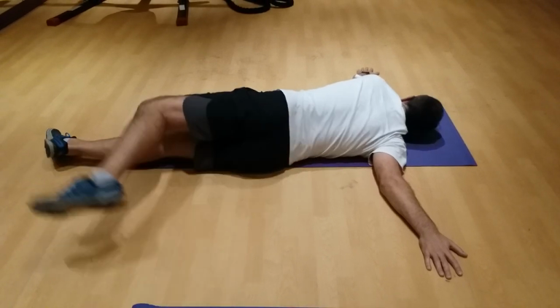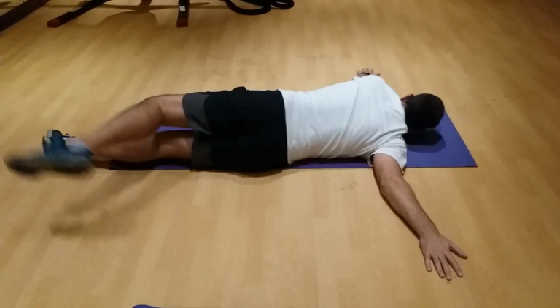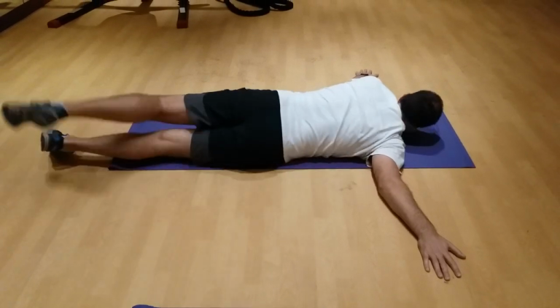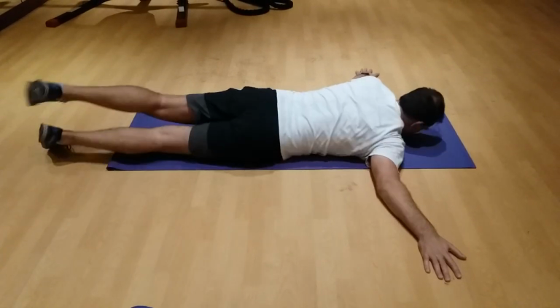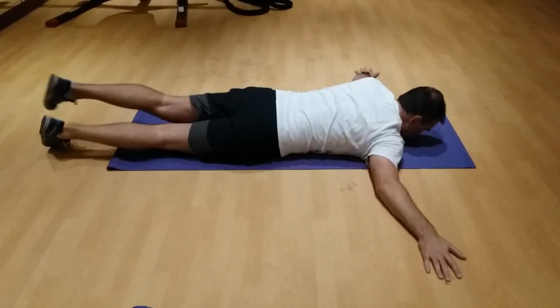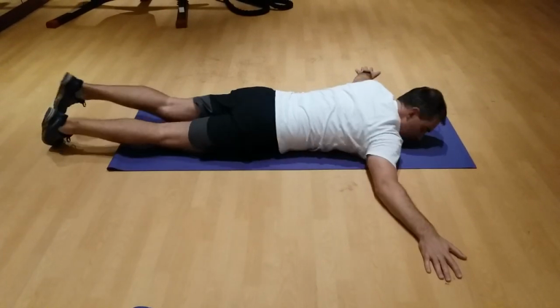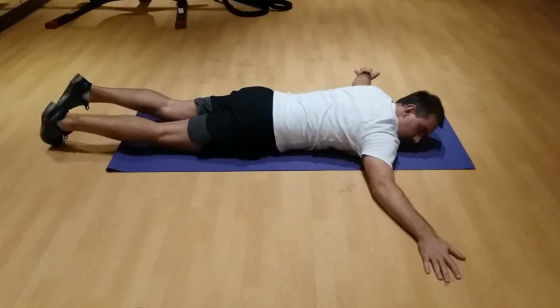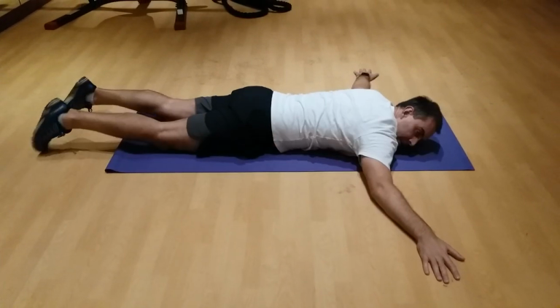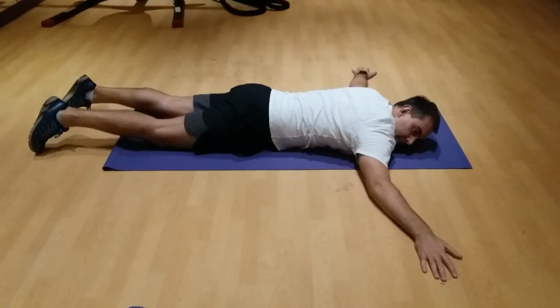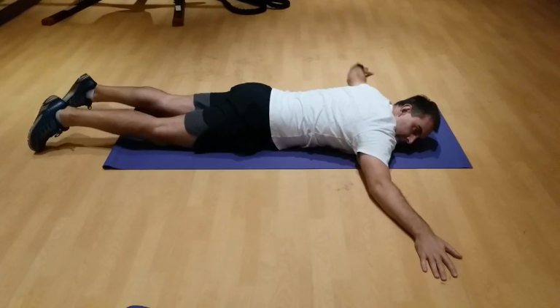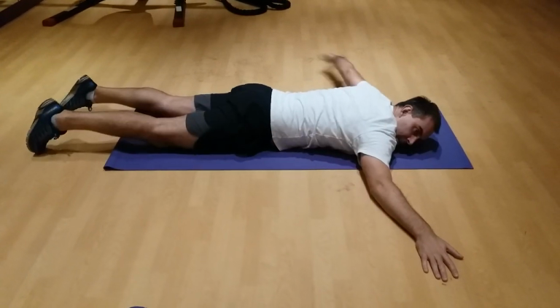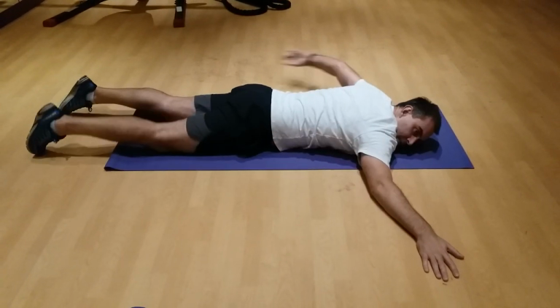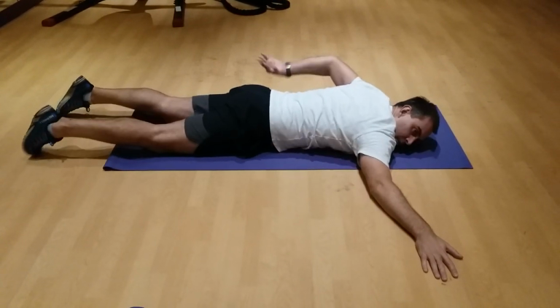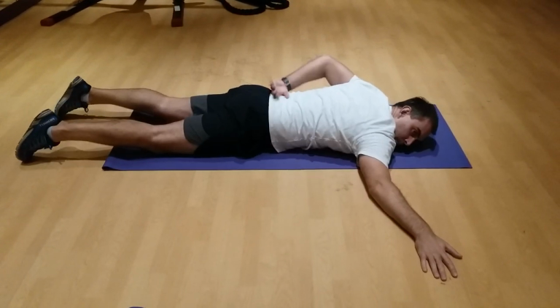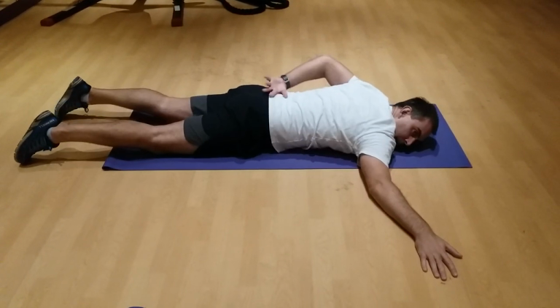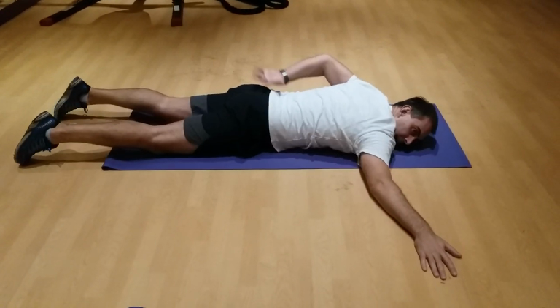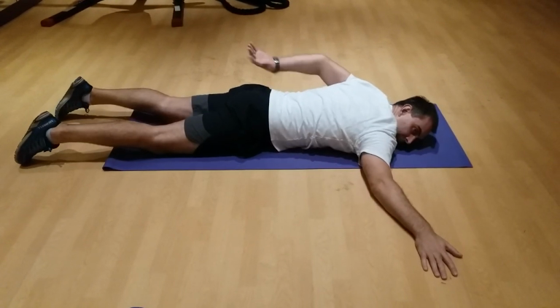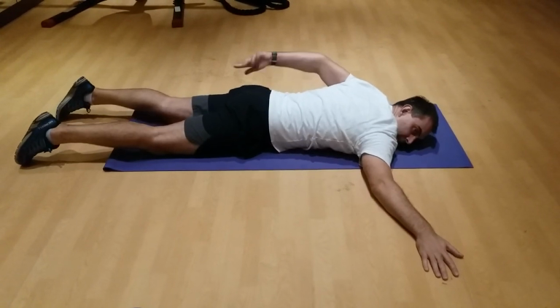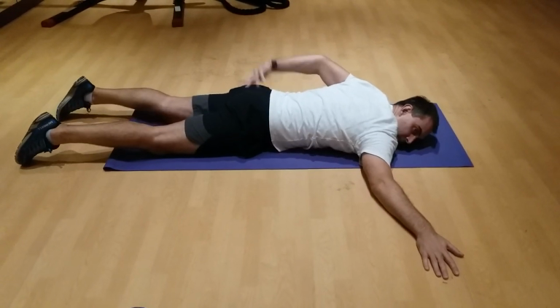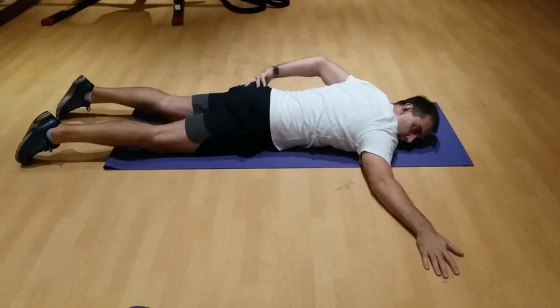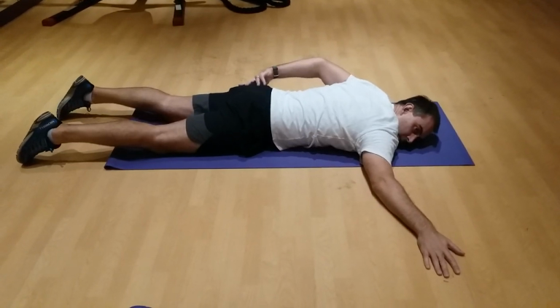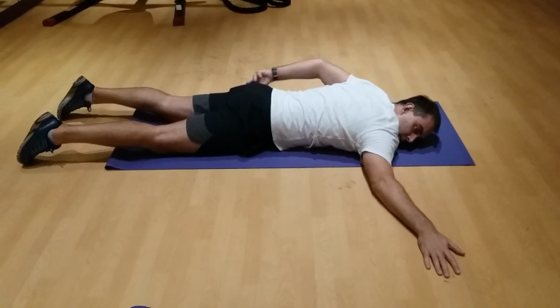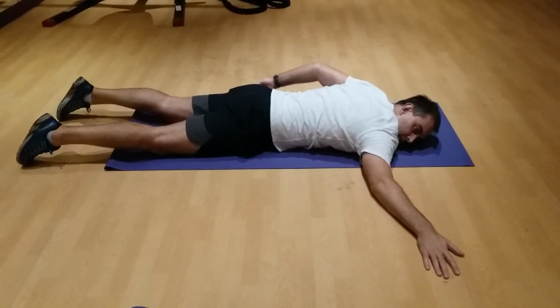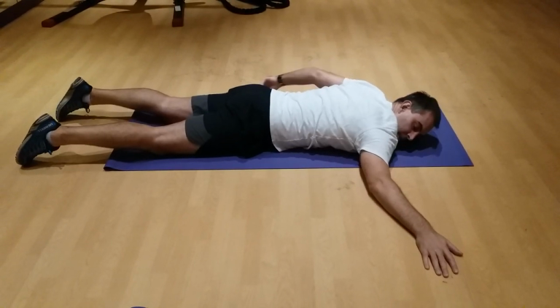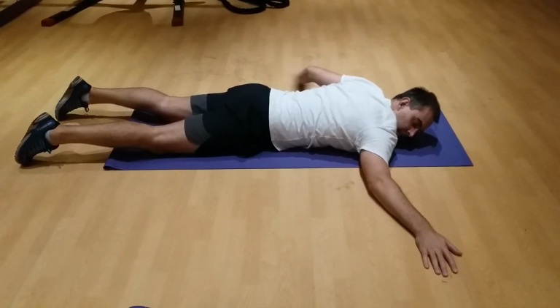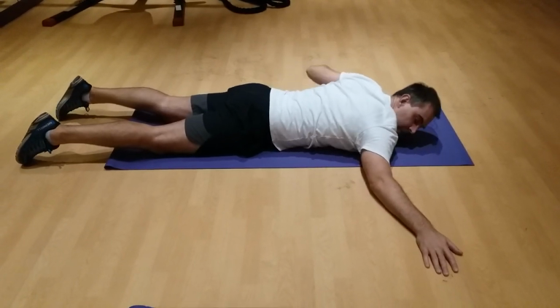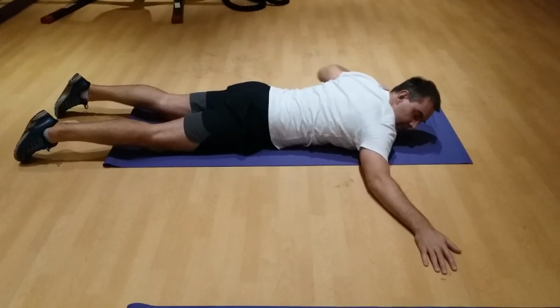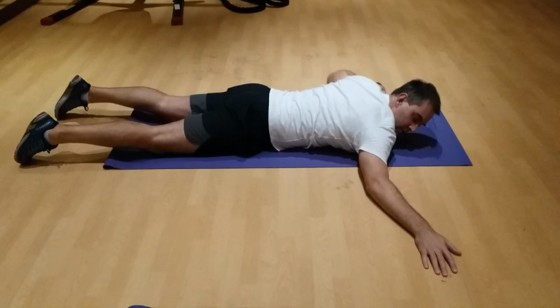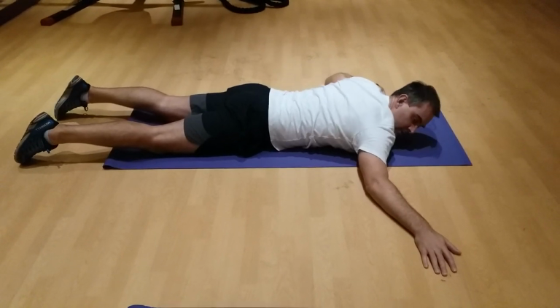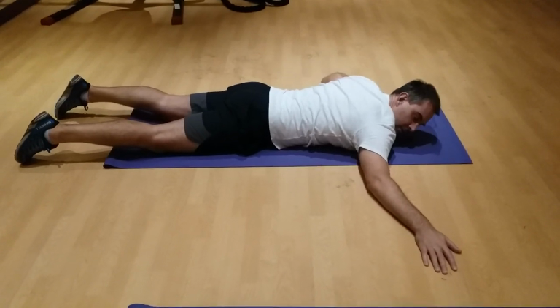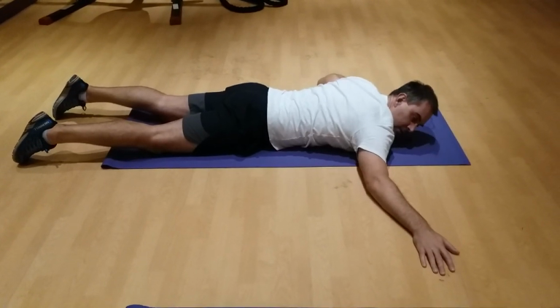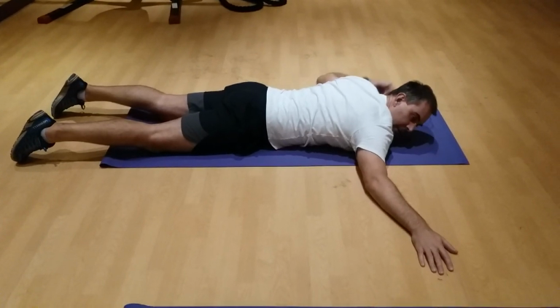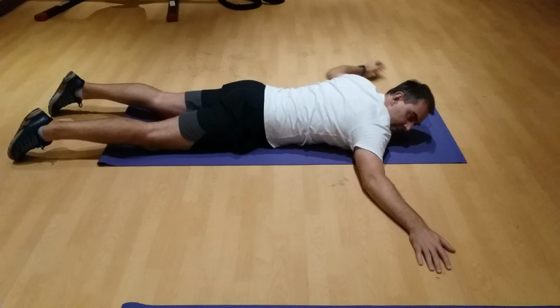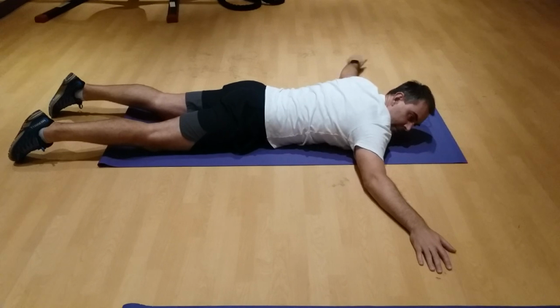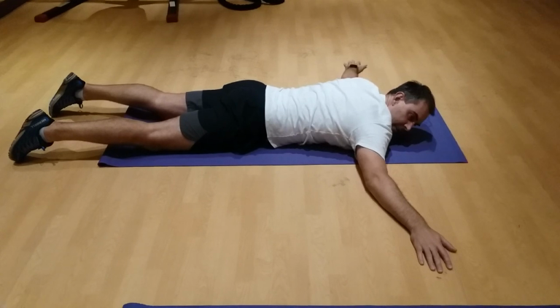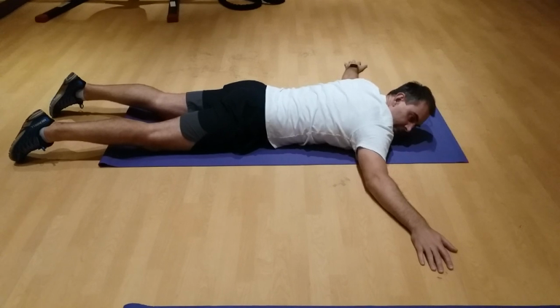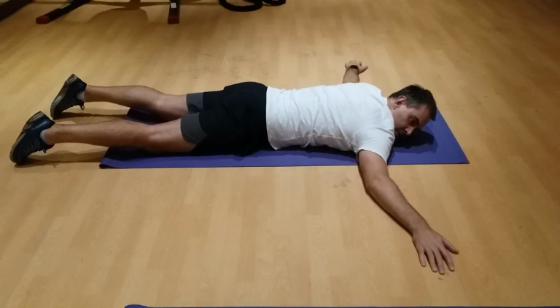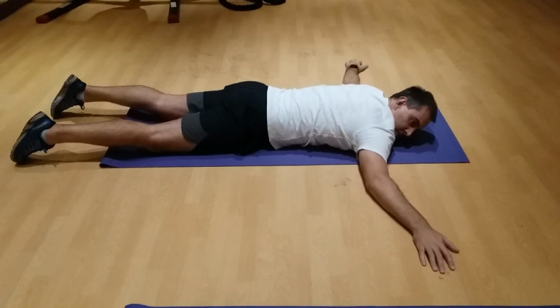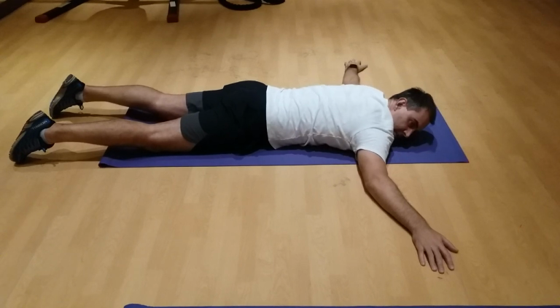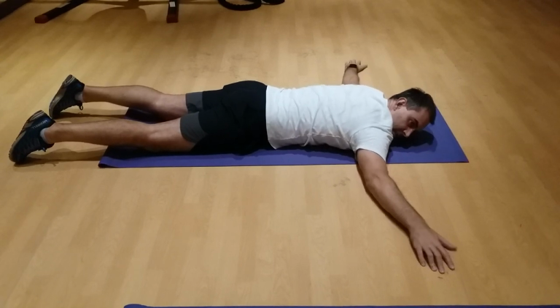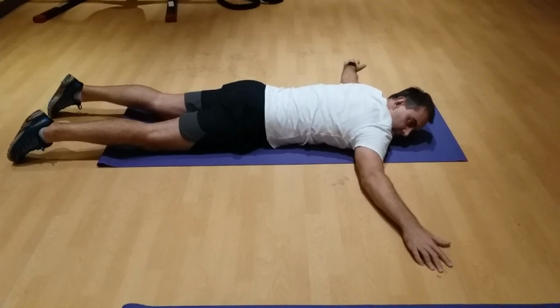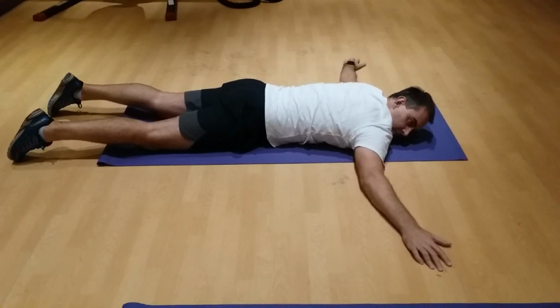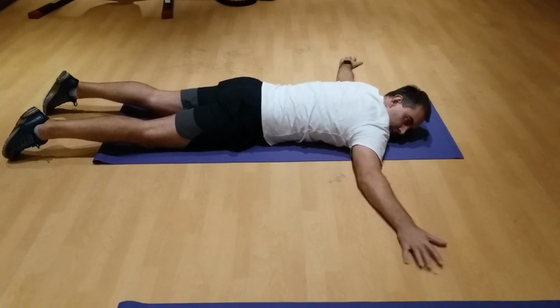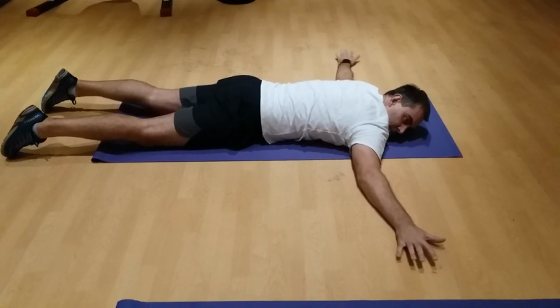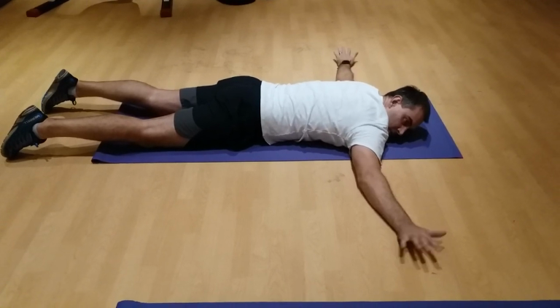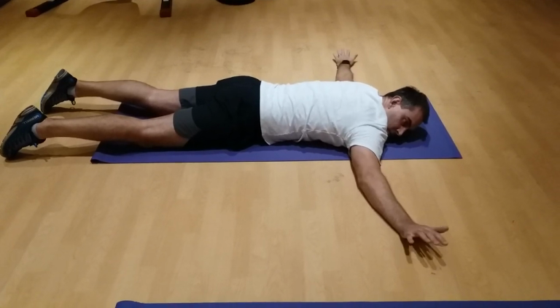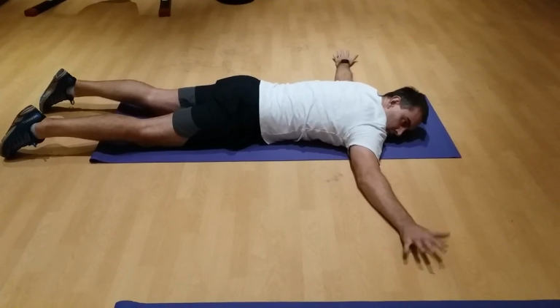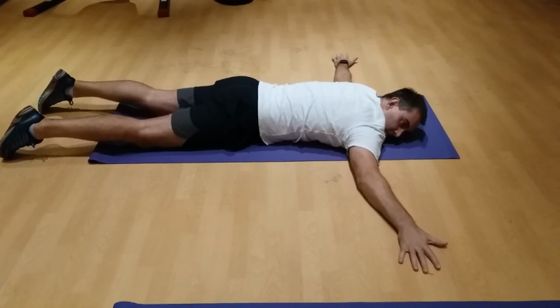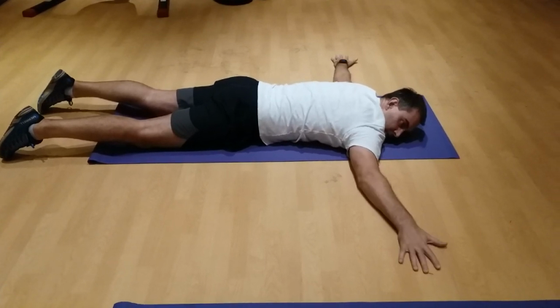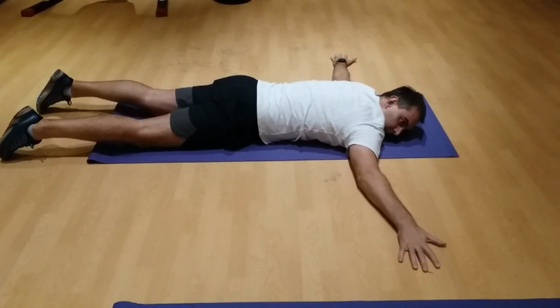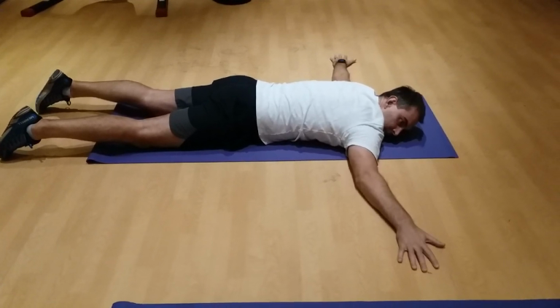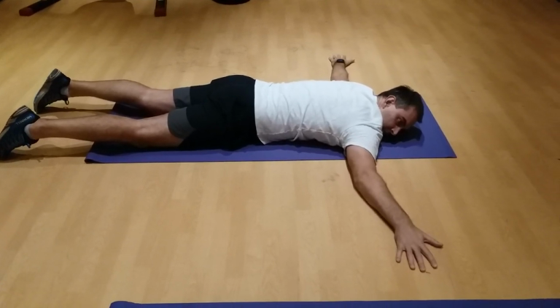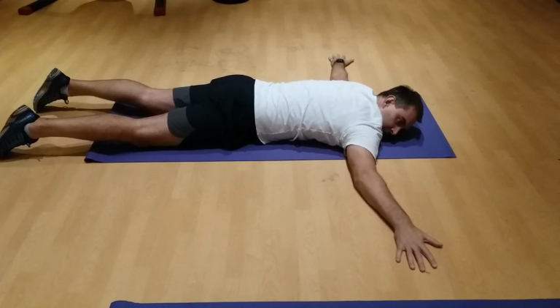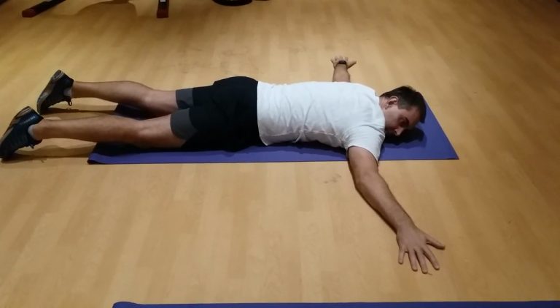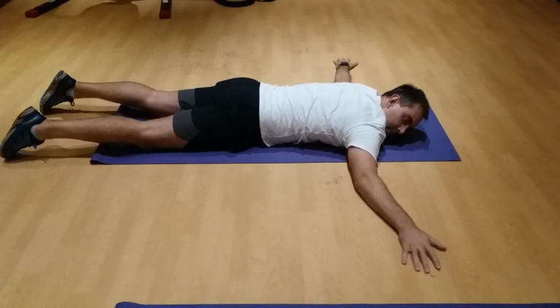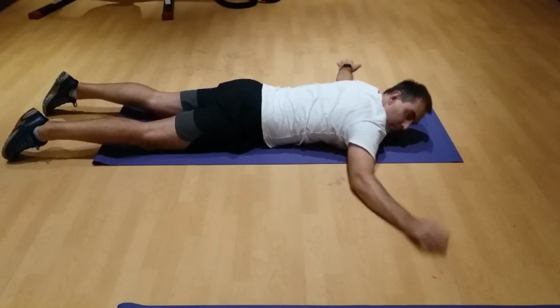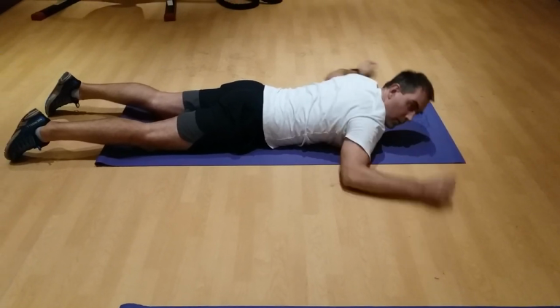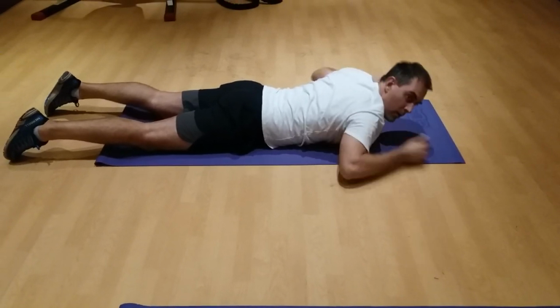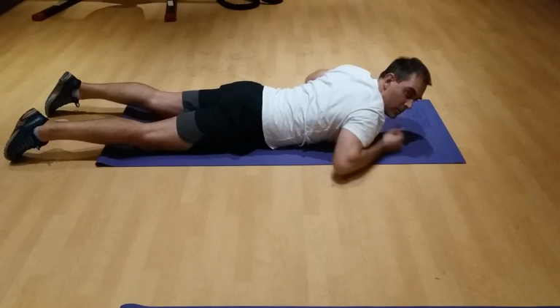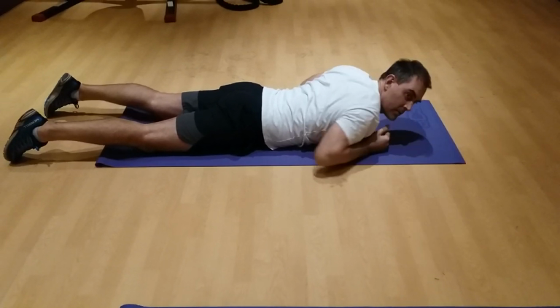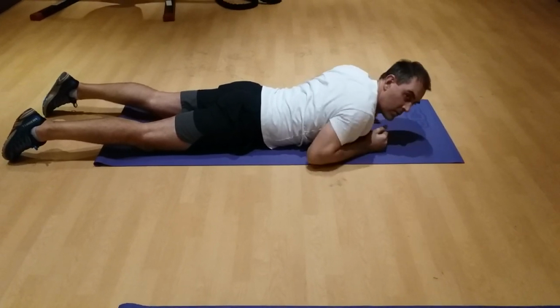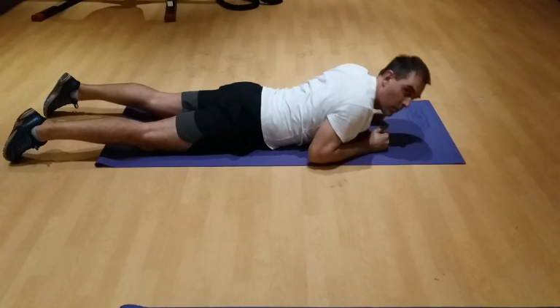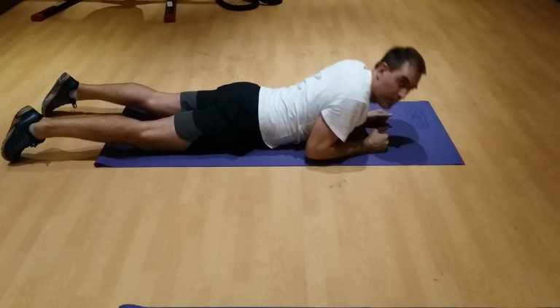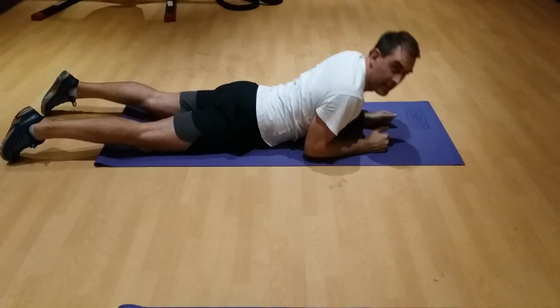This is a good exercise for your back and your glutes. It's also a good exercise to stretch out the front of your shoulders. So that's the prone scorpion.